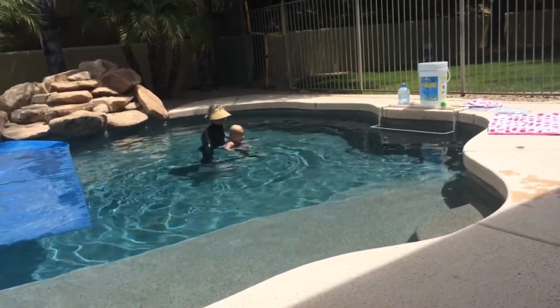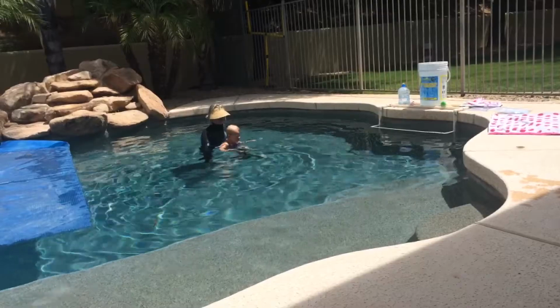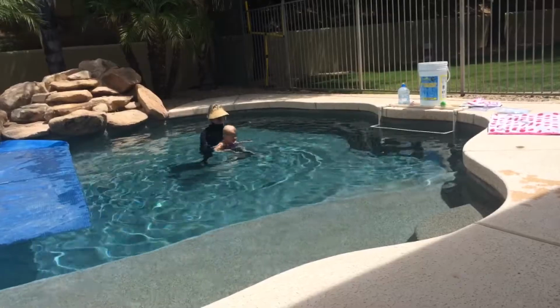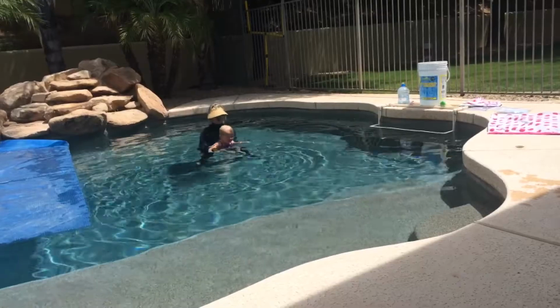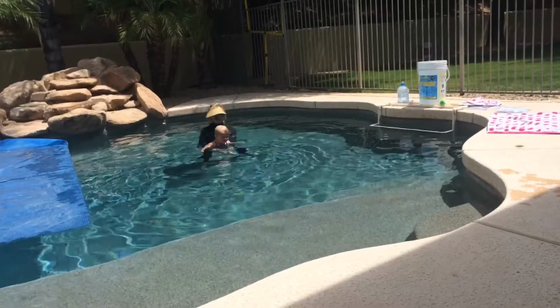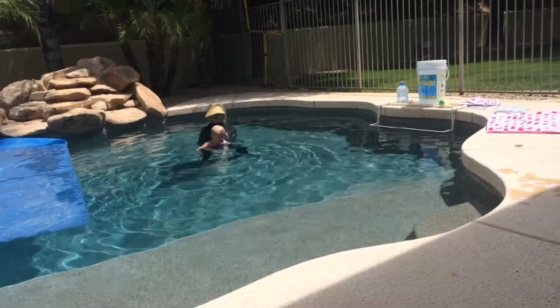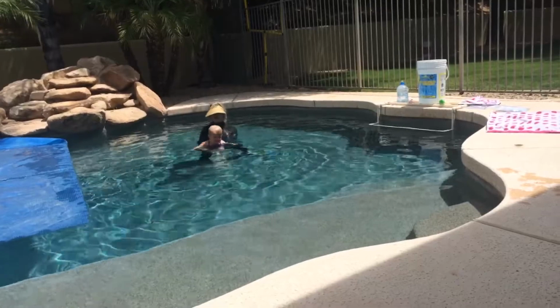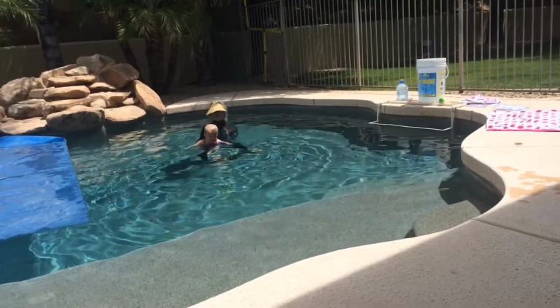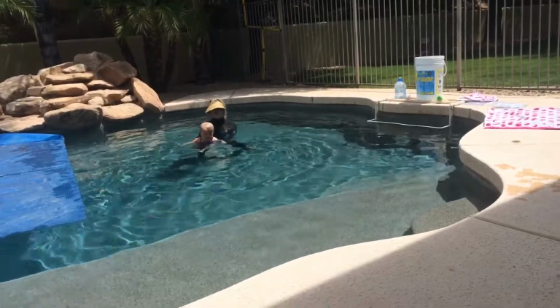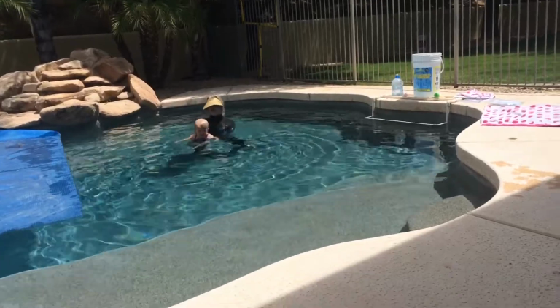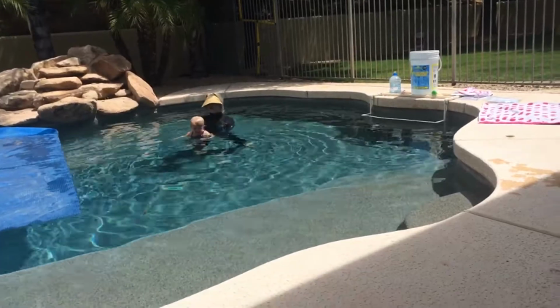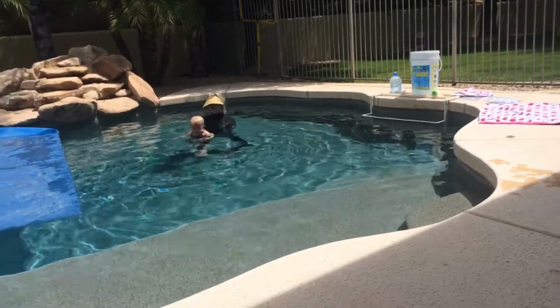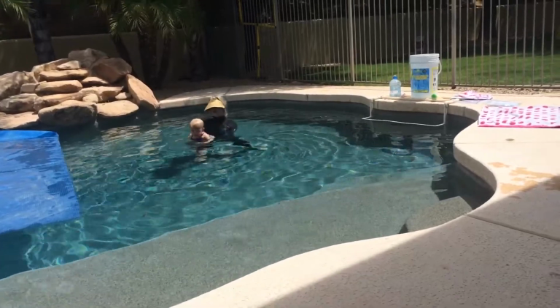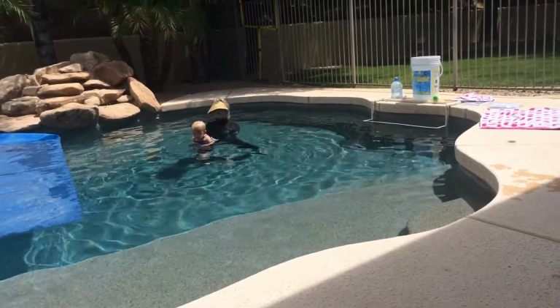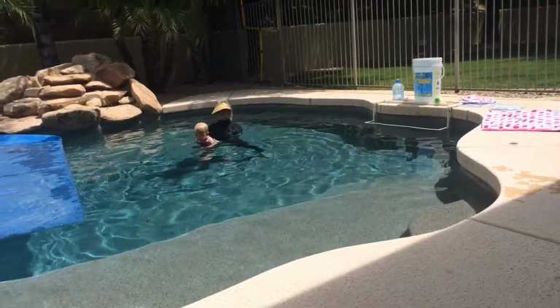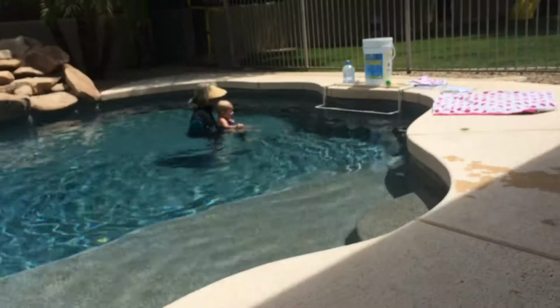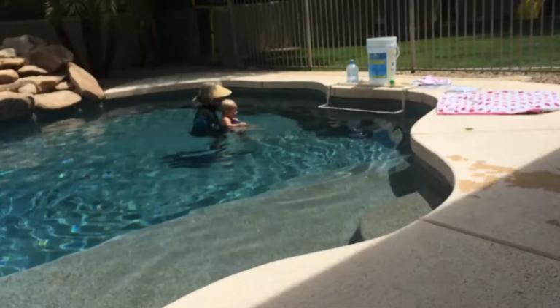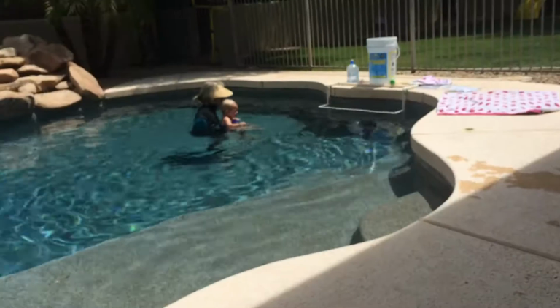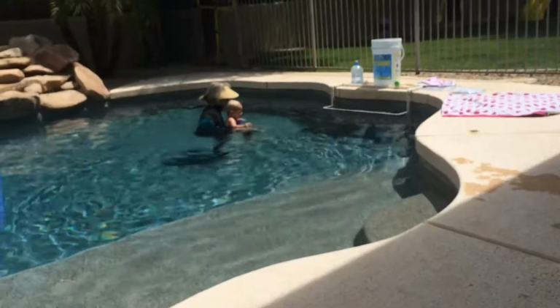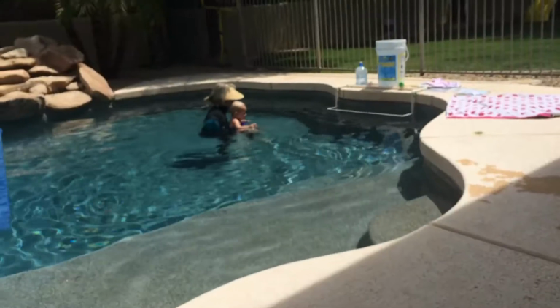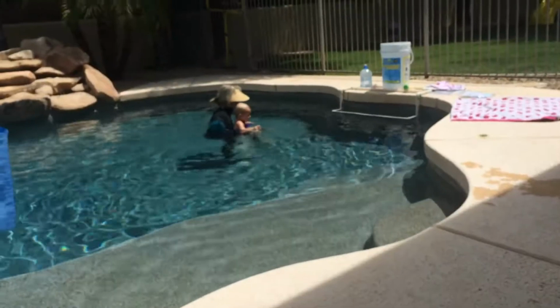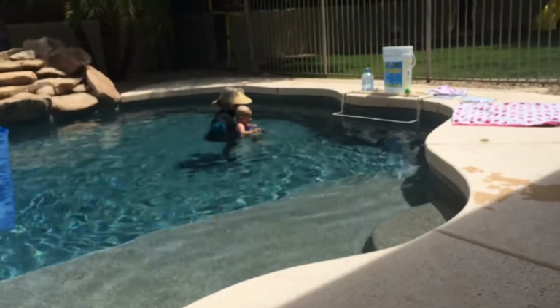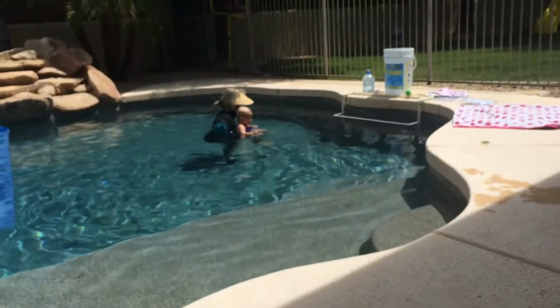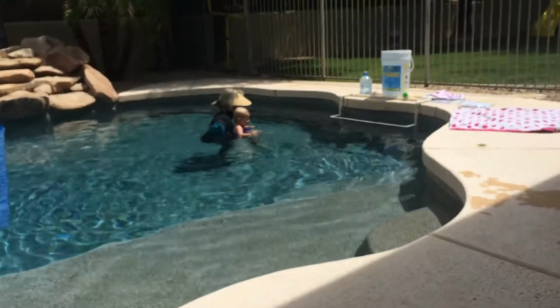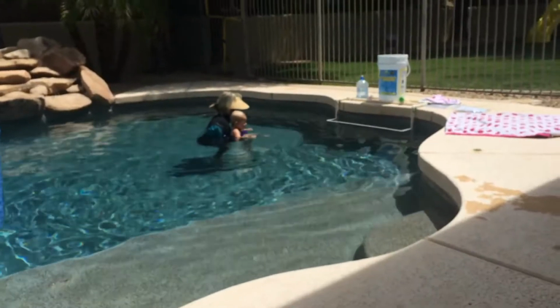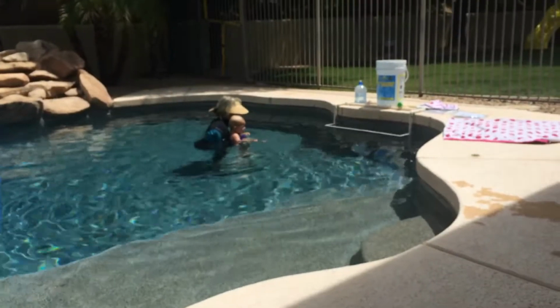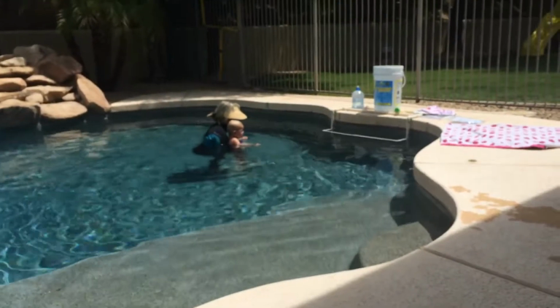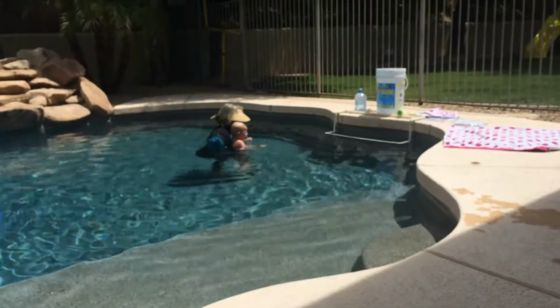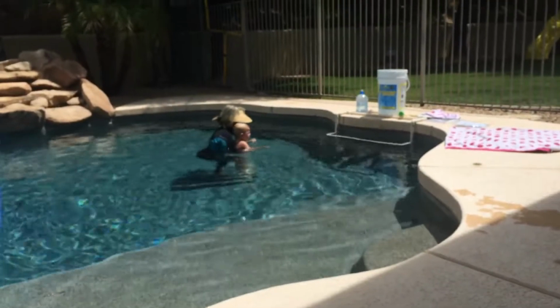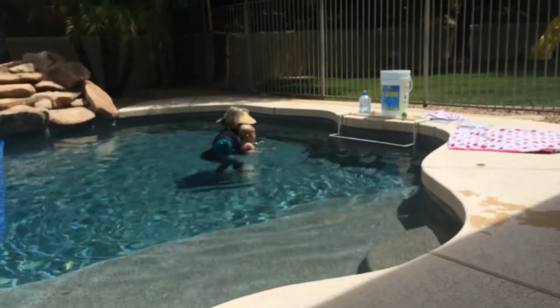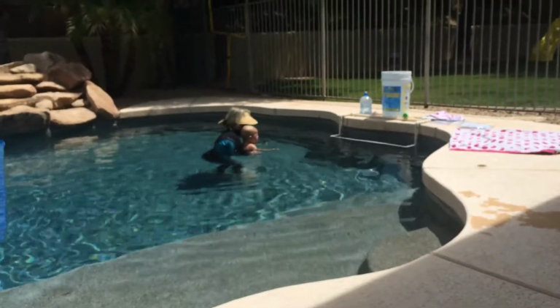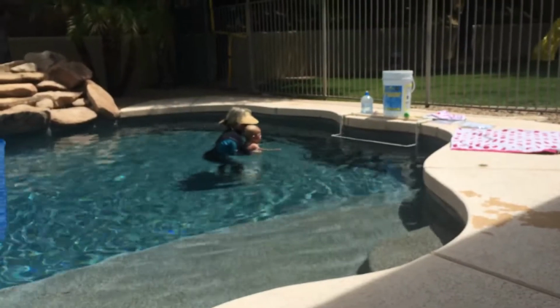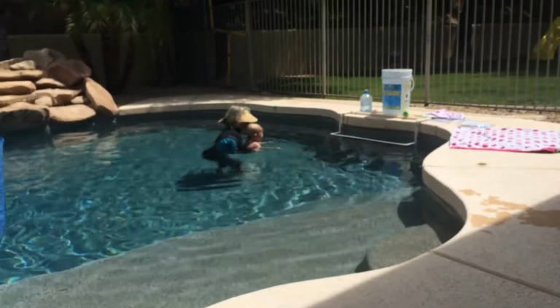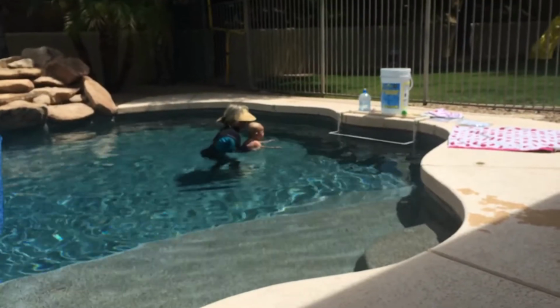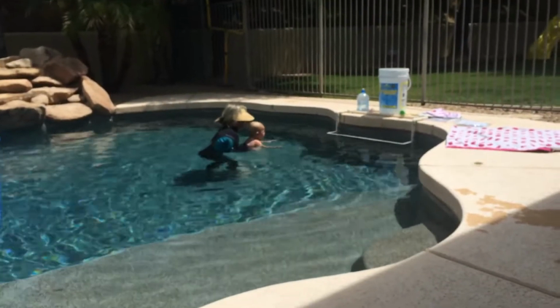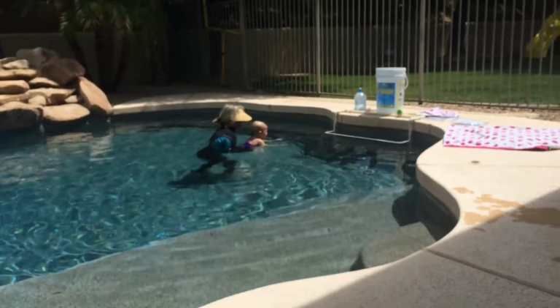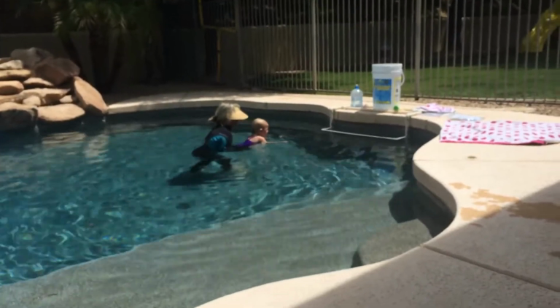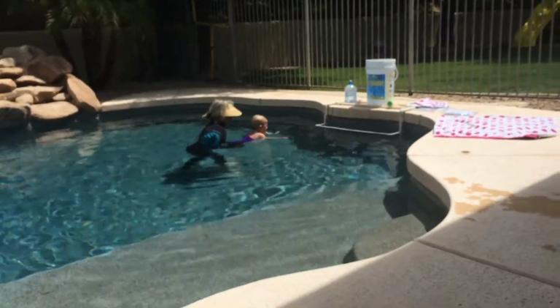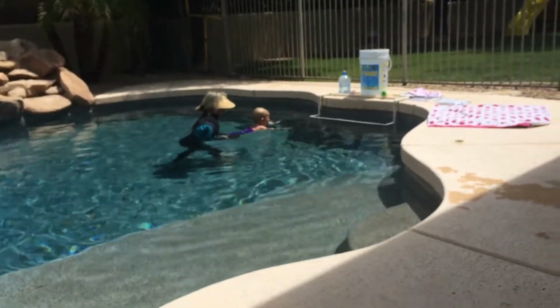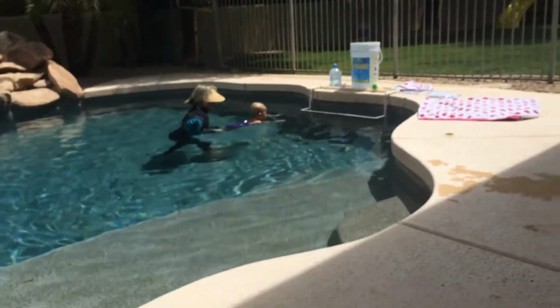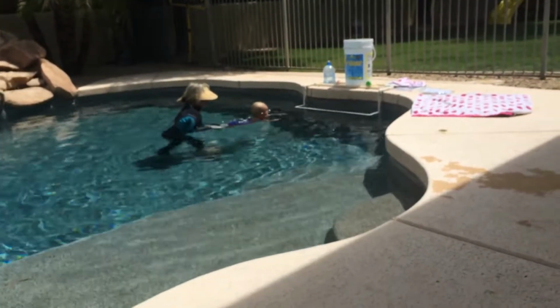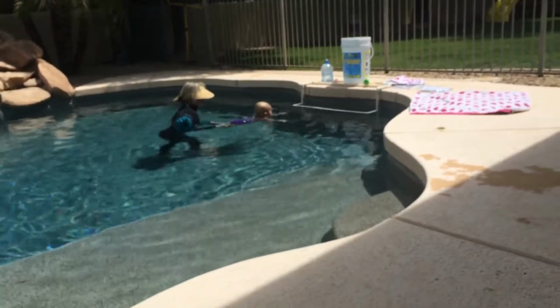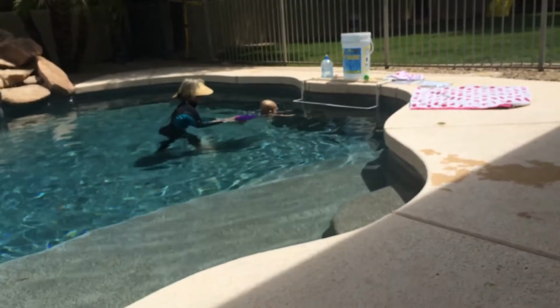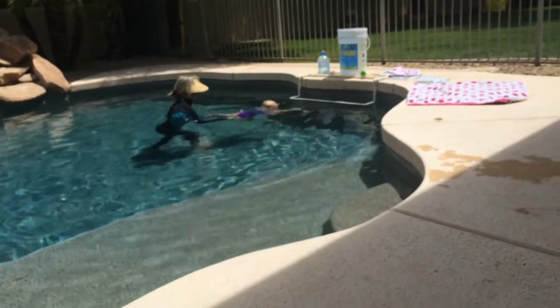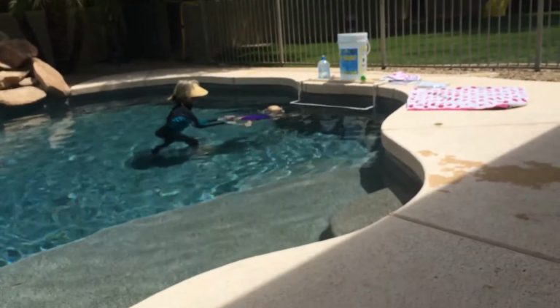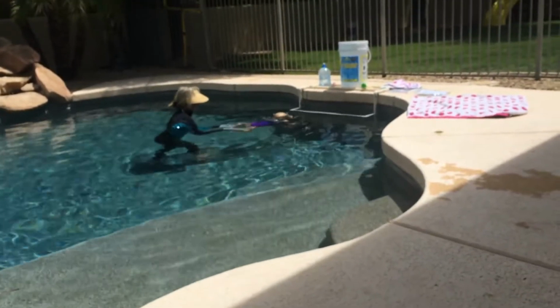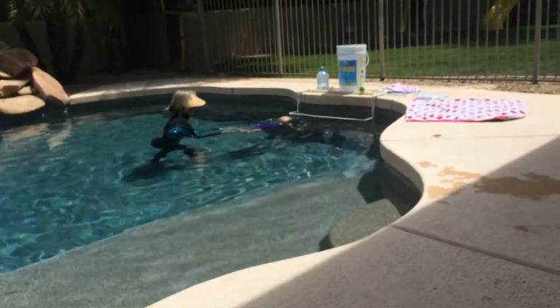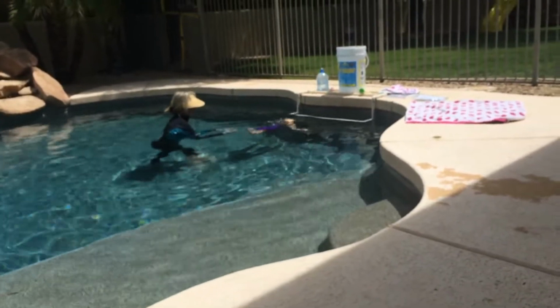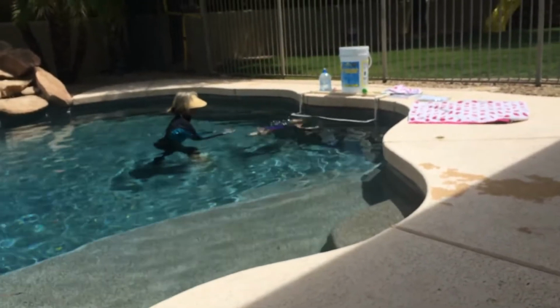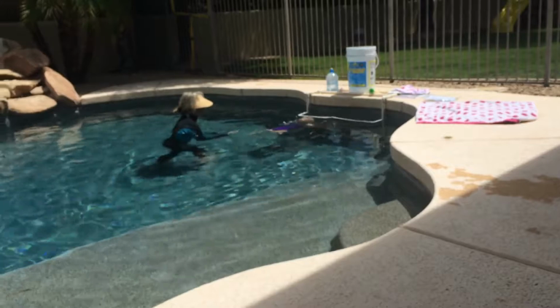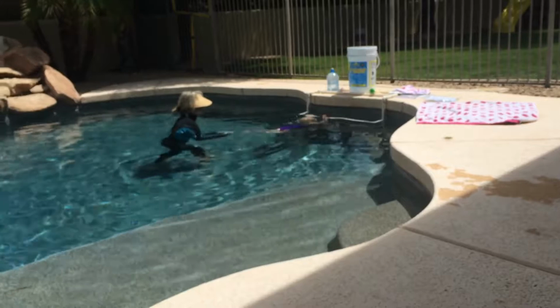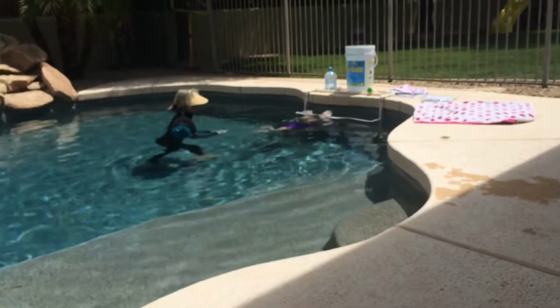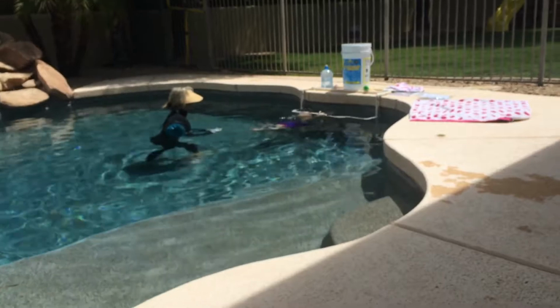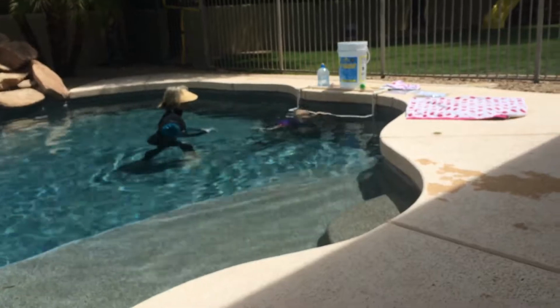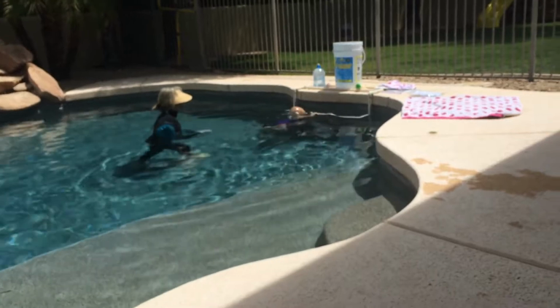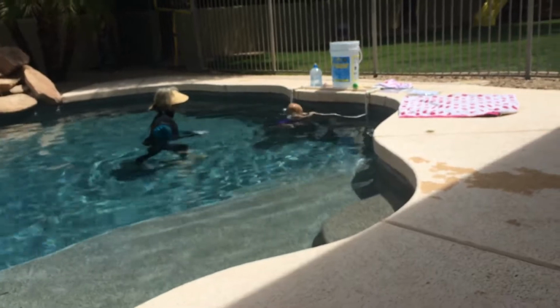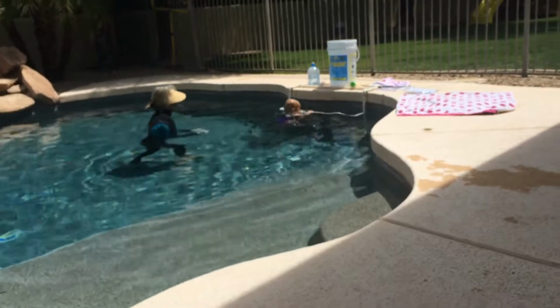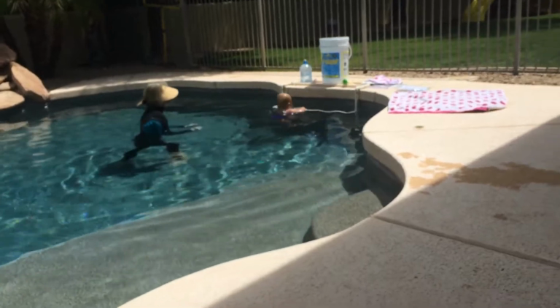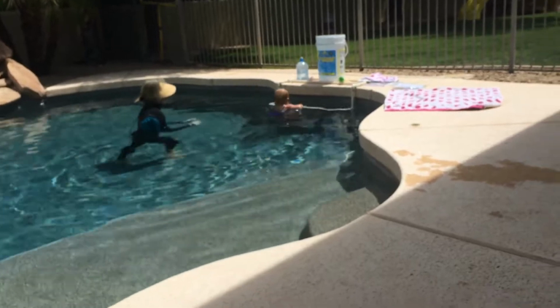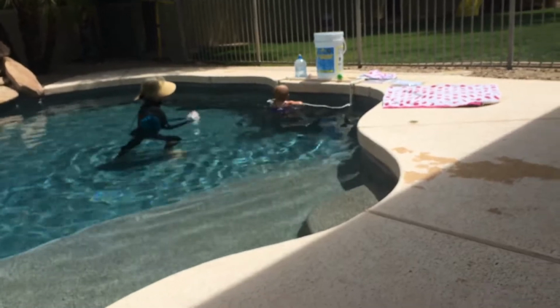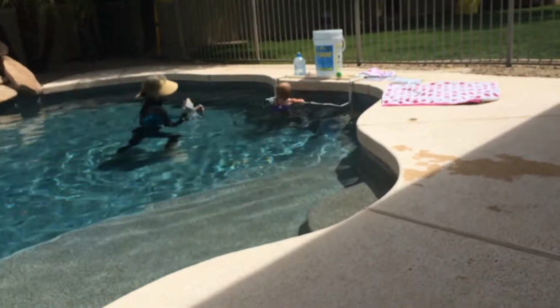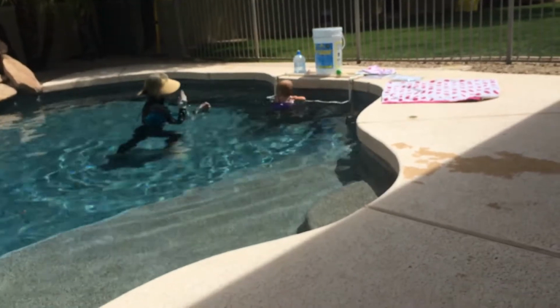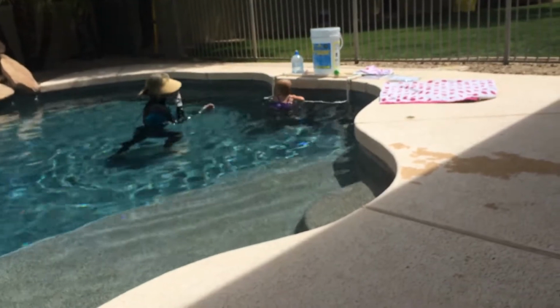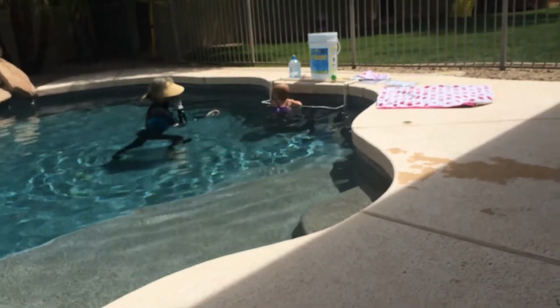So a couple things about this. Look at my bark. See, that's a great swim. That was good.